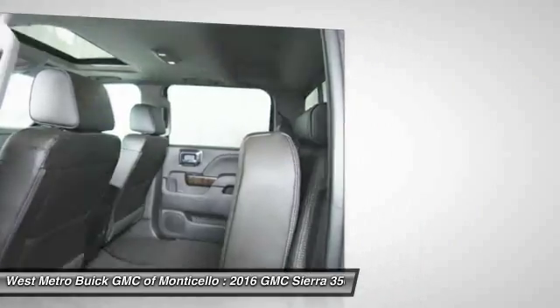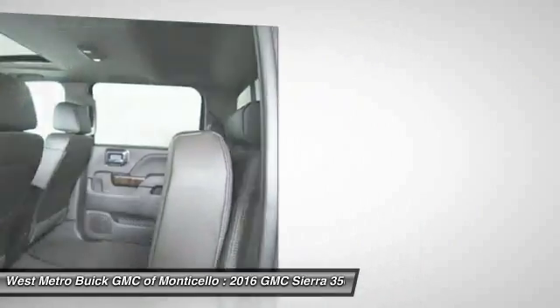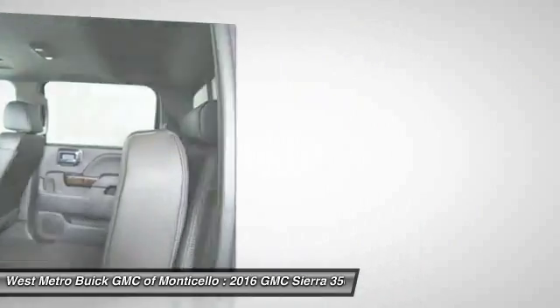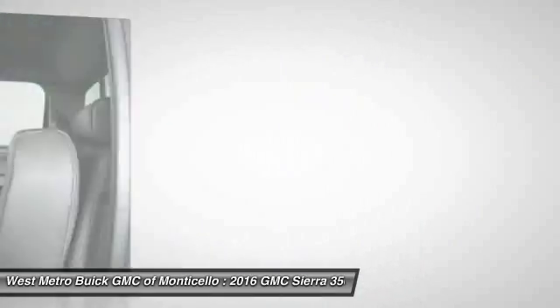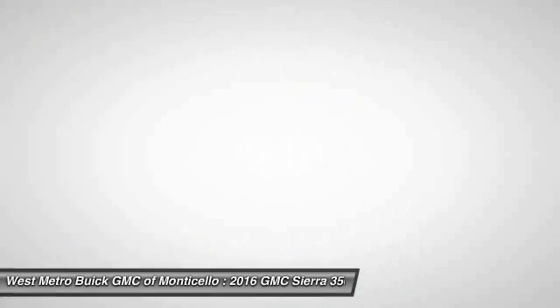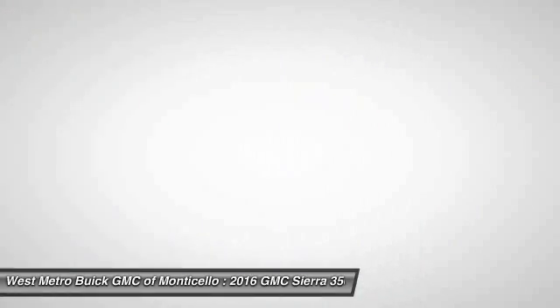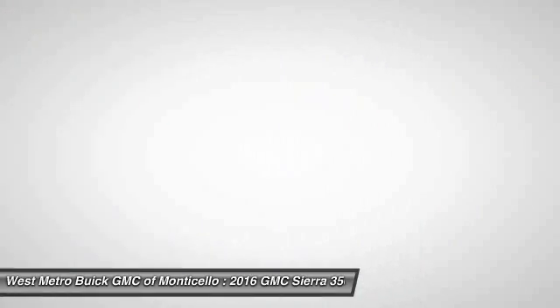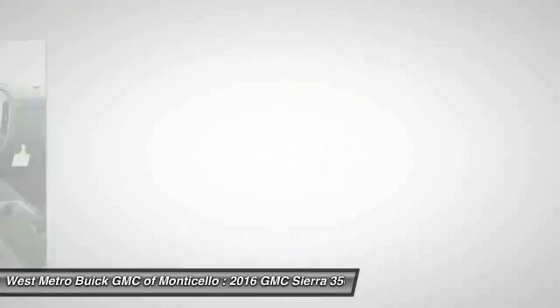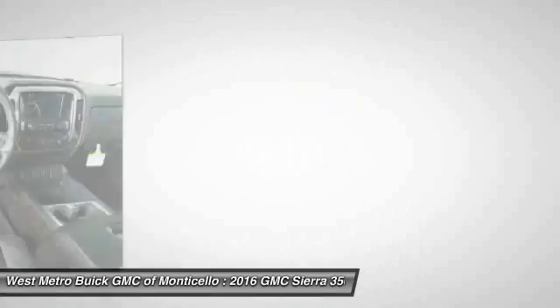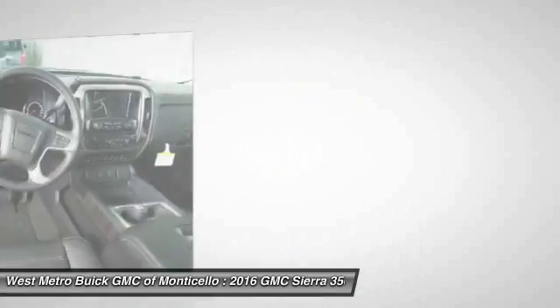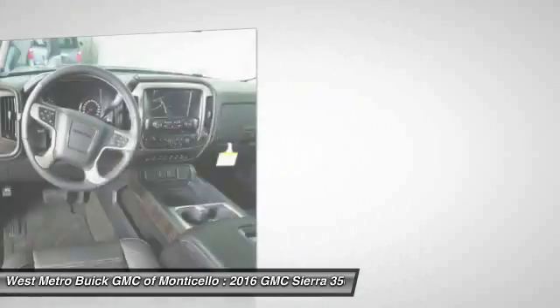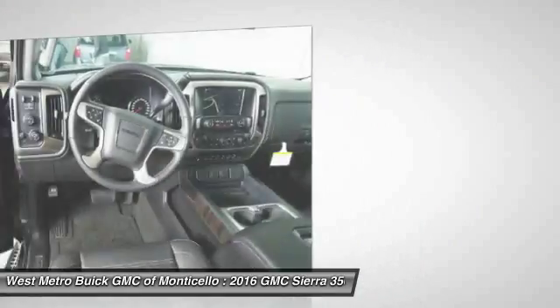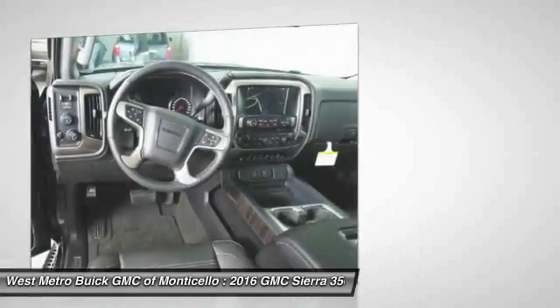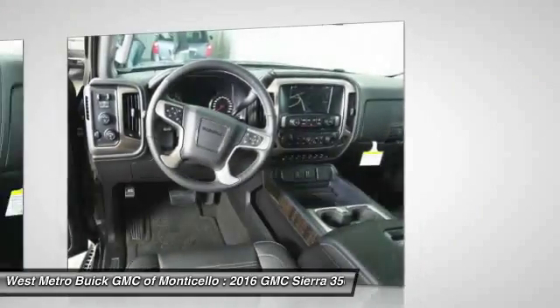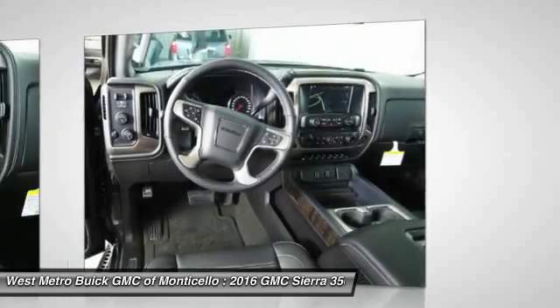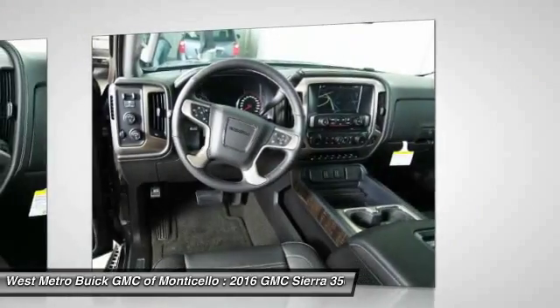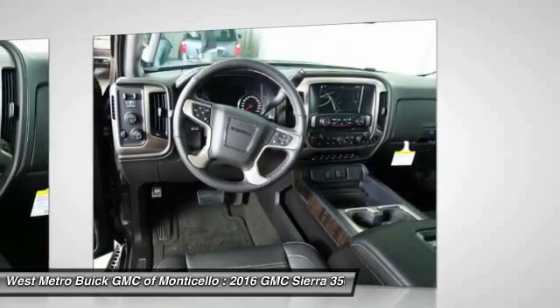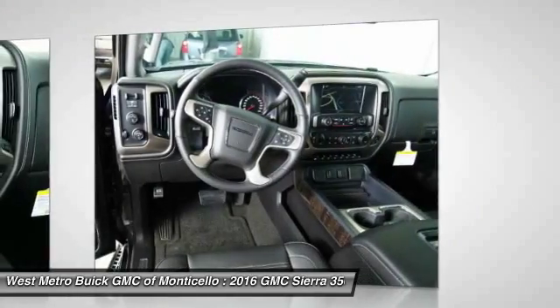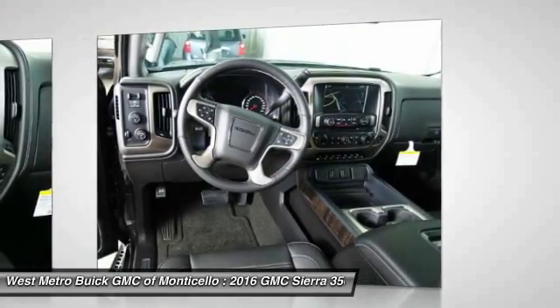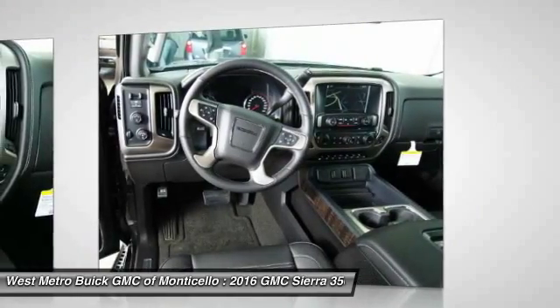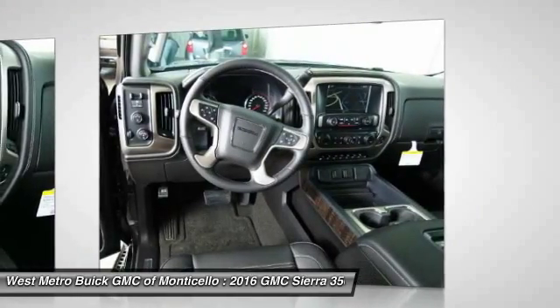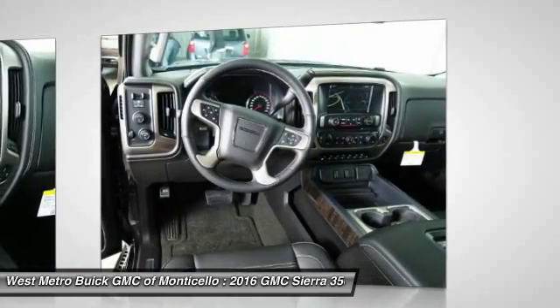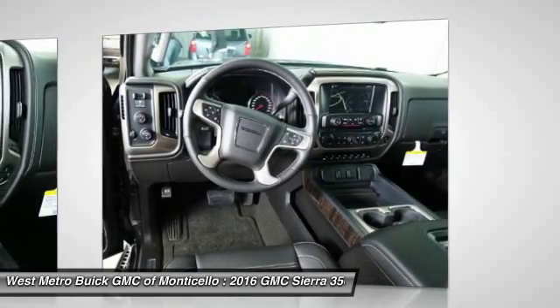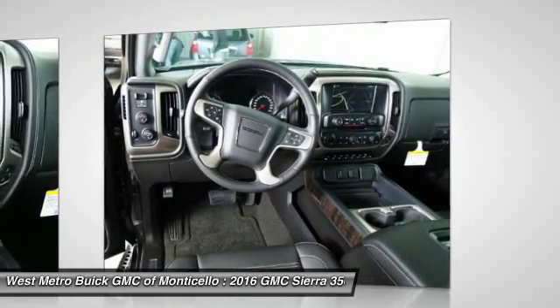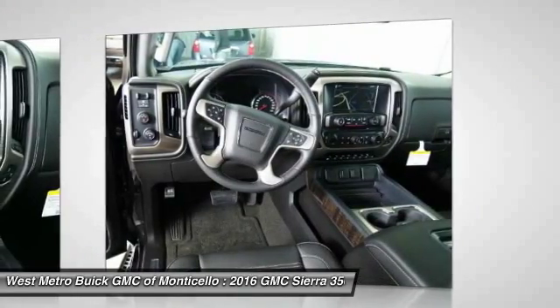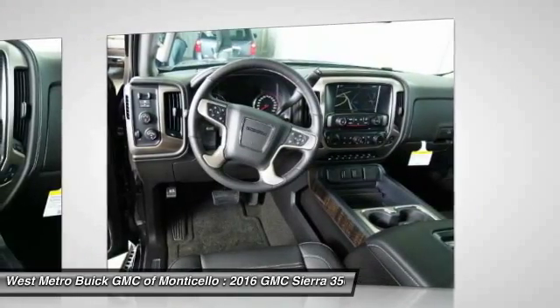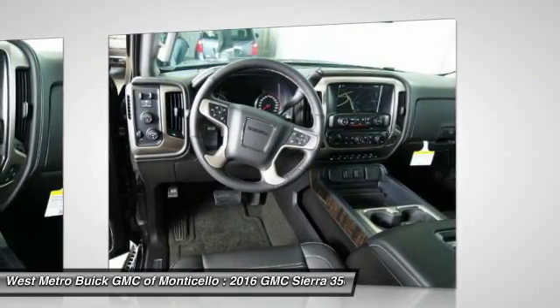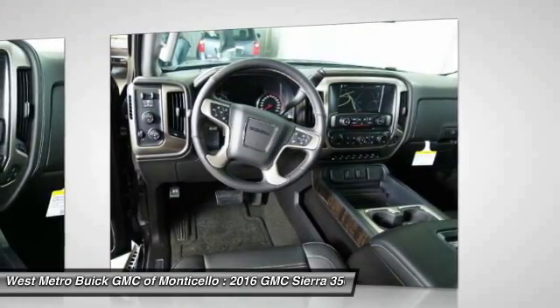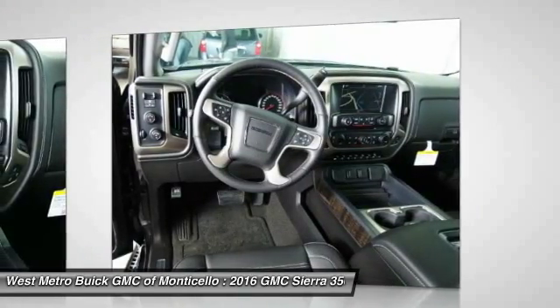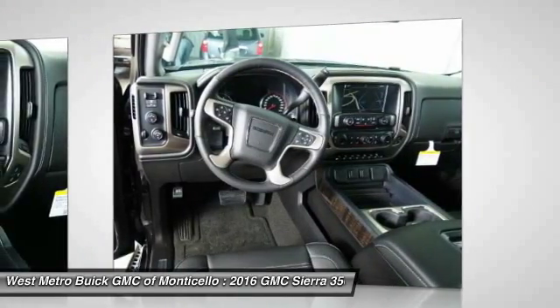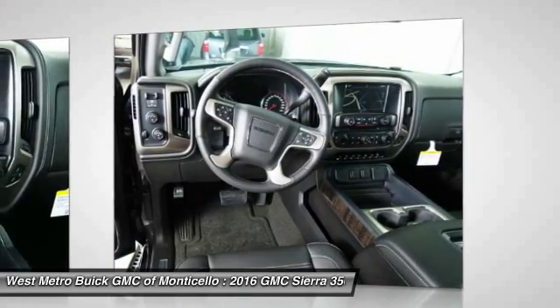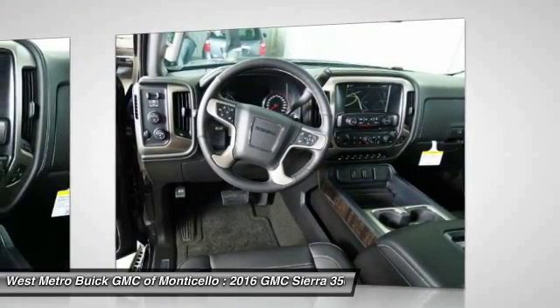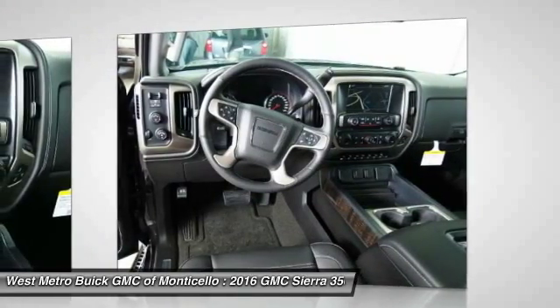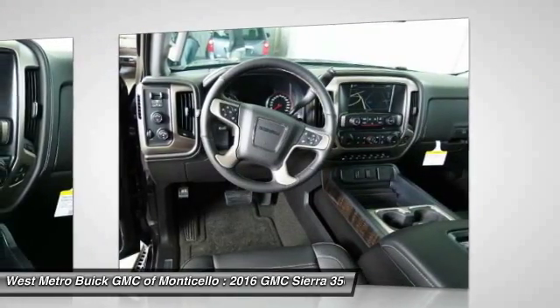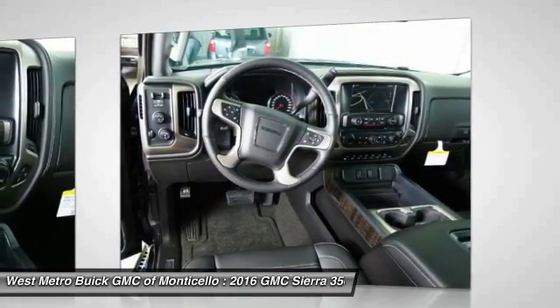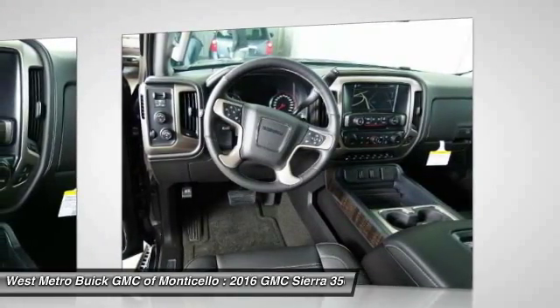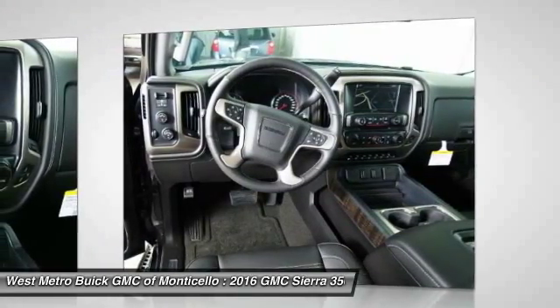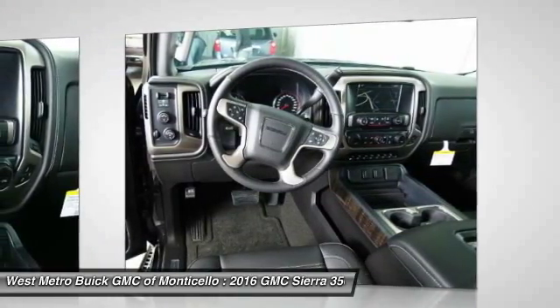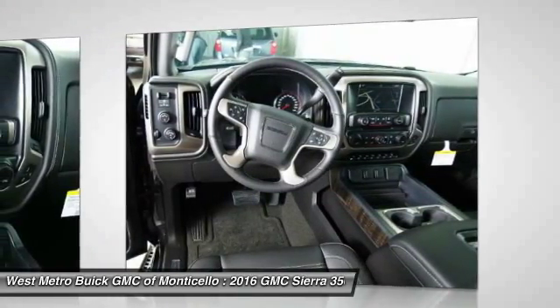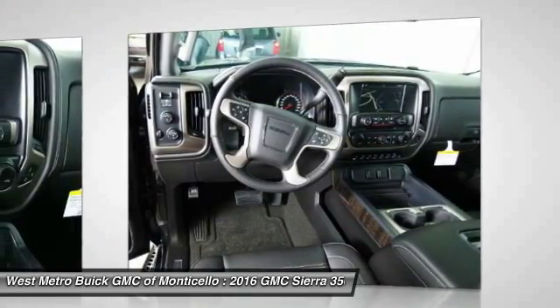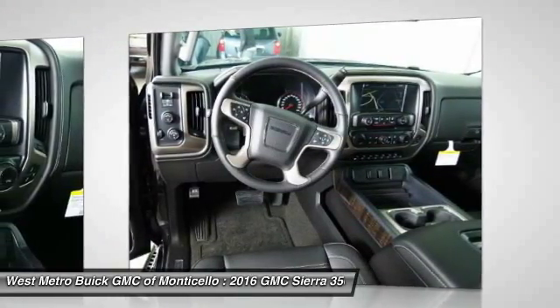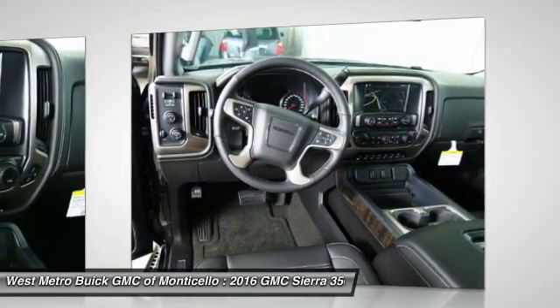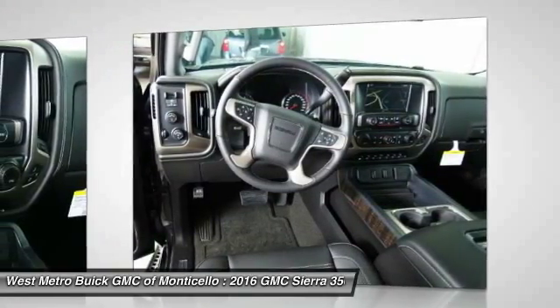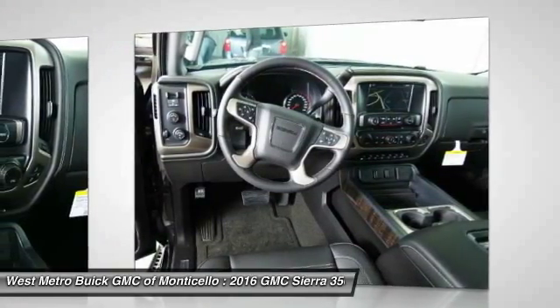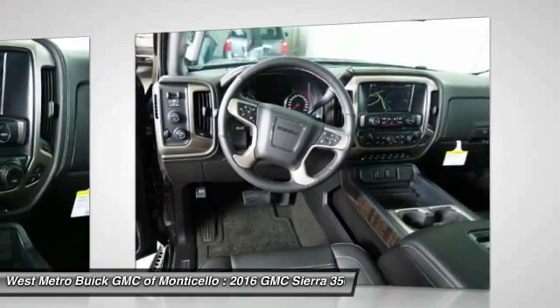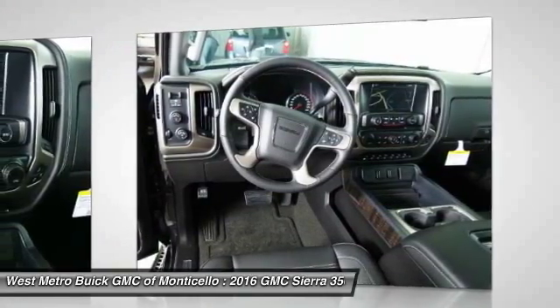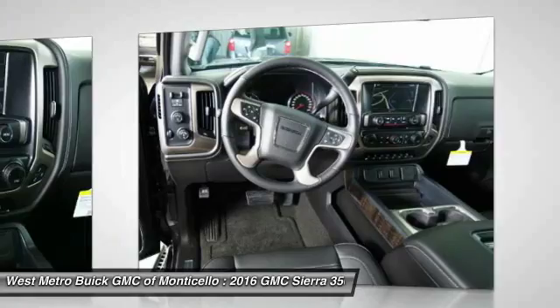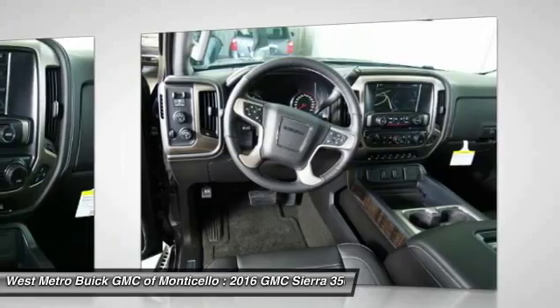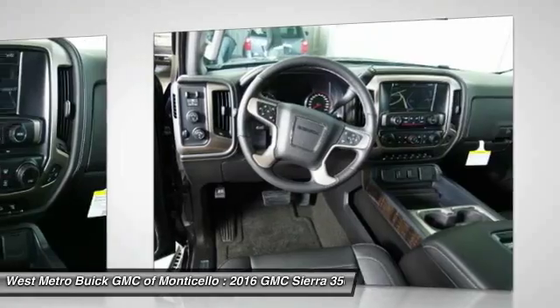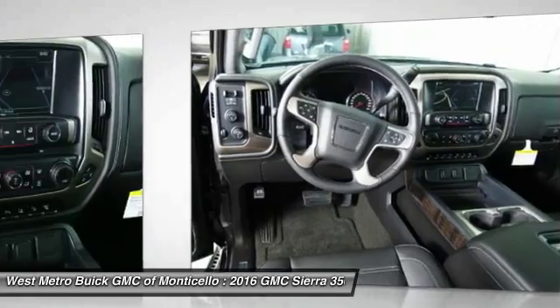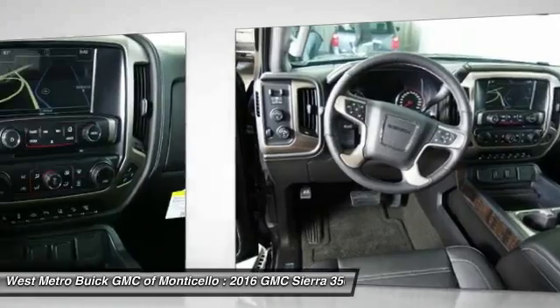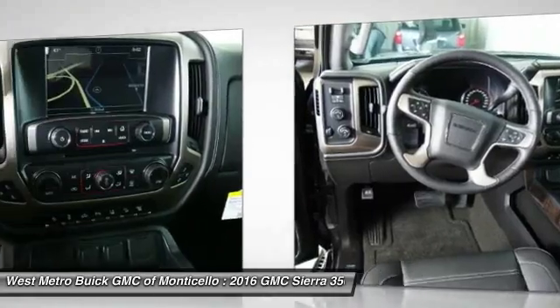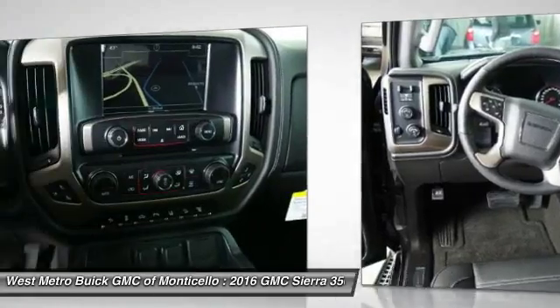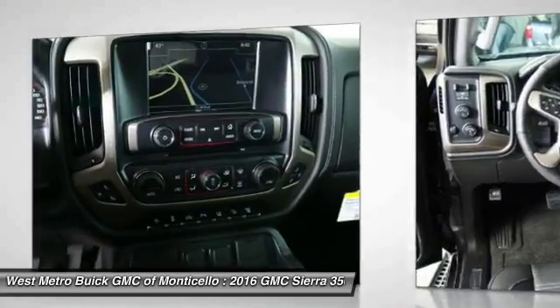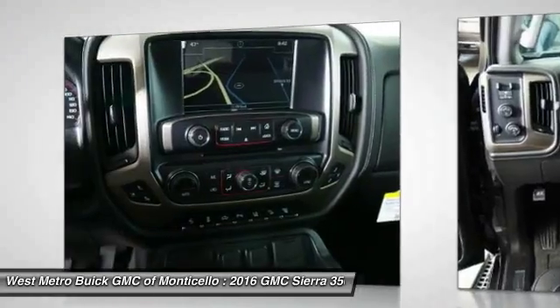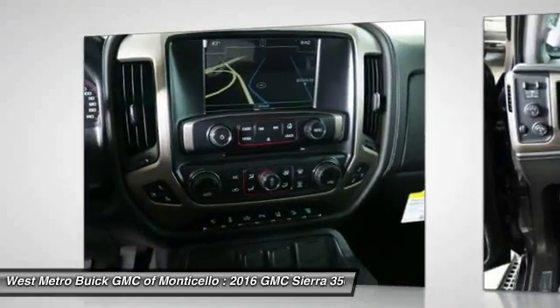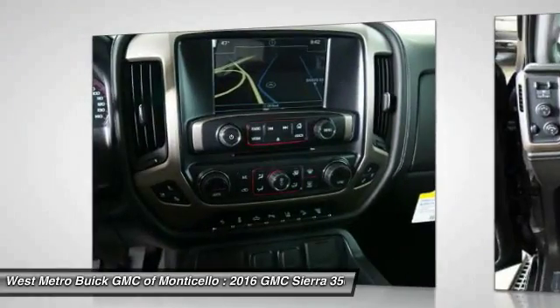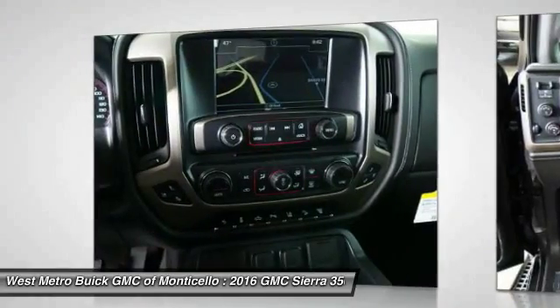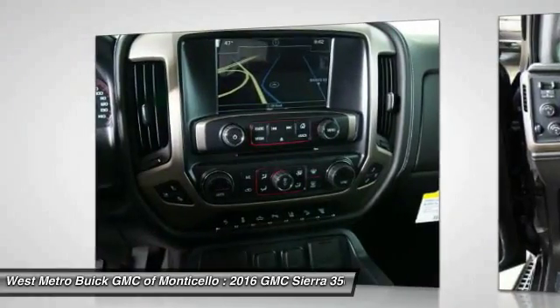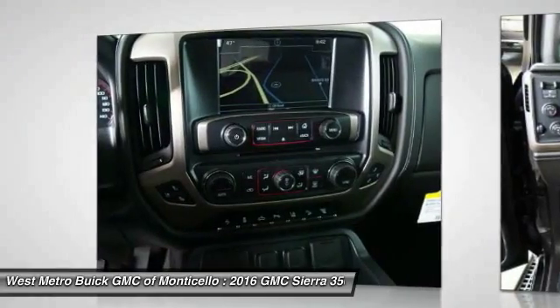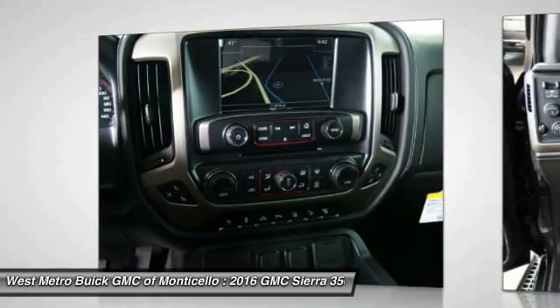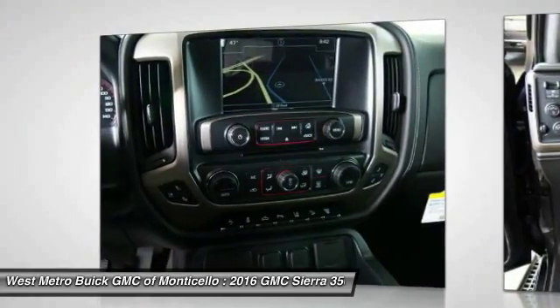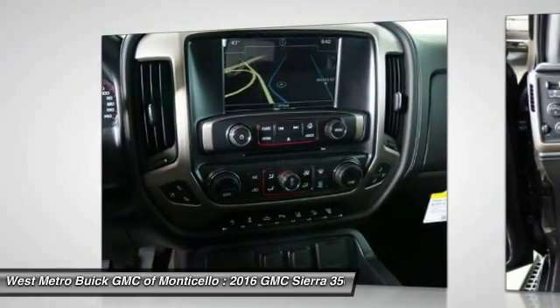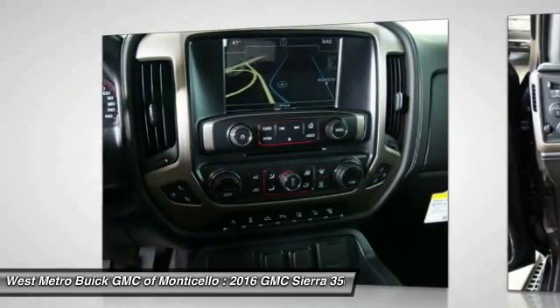Front air conditioning, HomeLink garage door opener, power steering. Come take a test drive today.